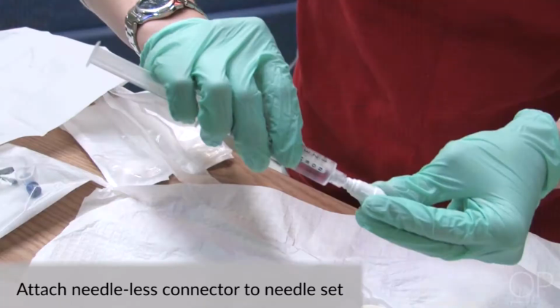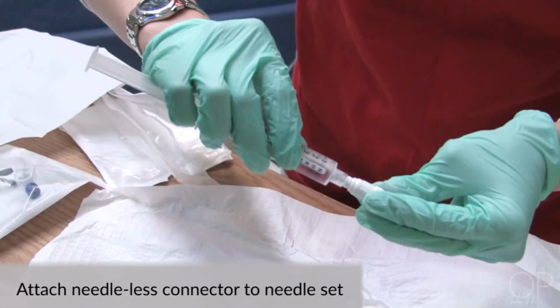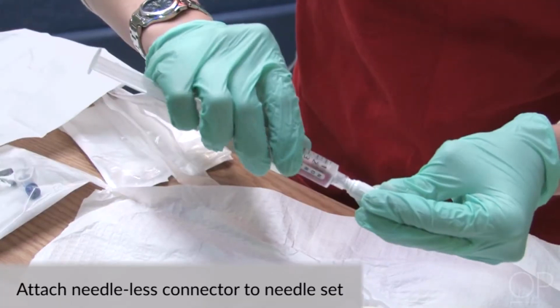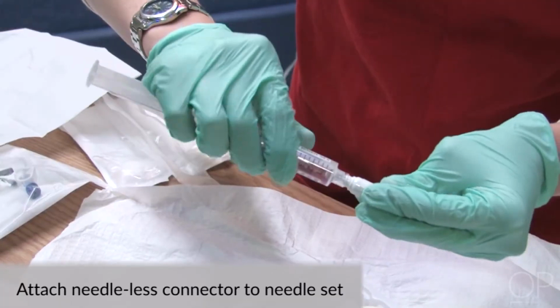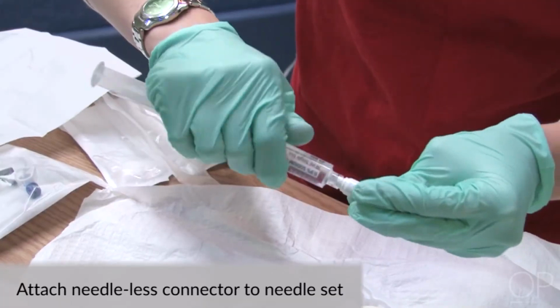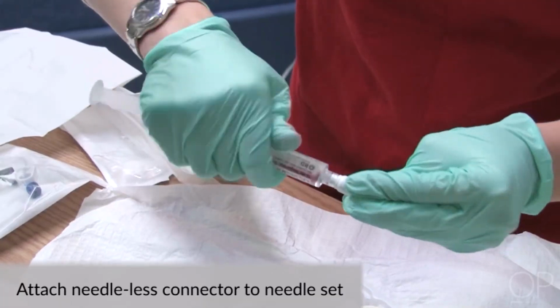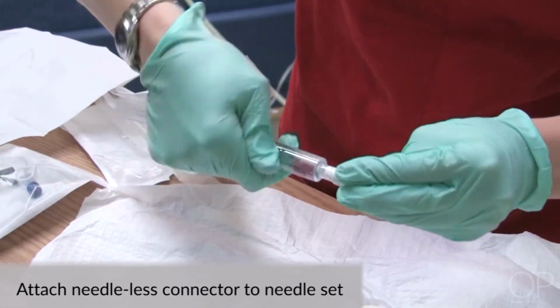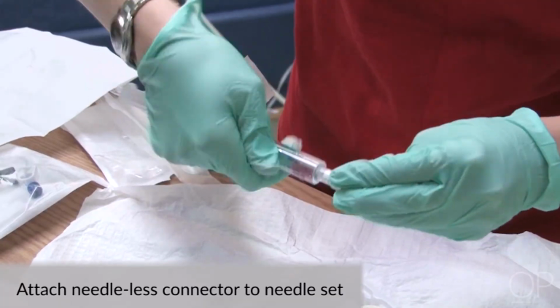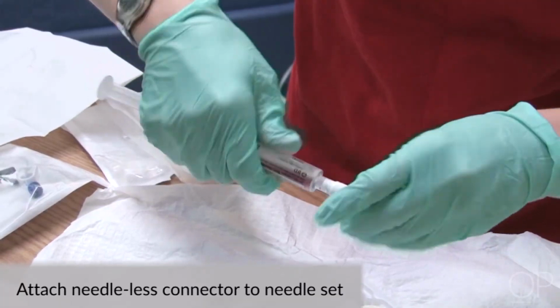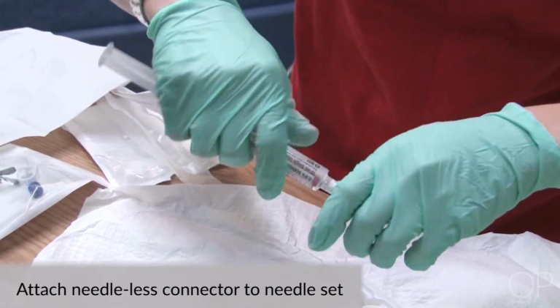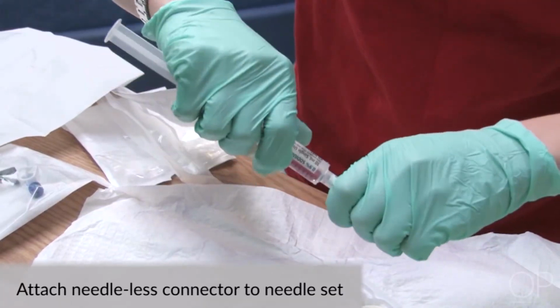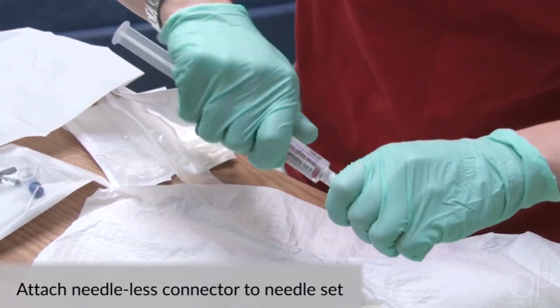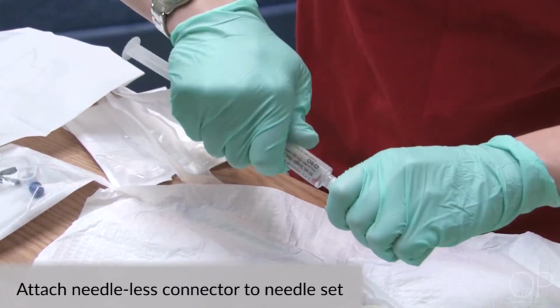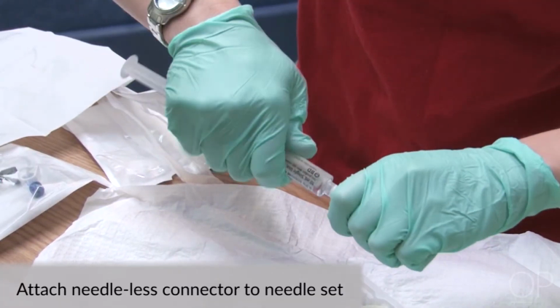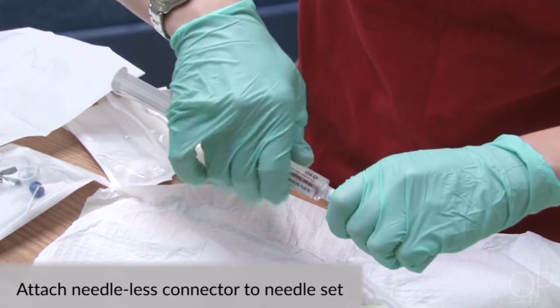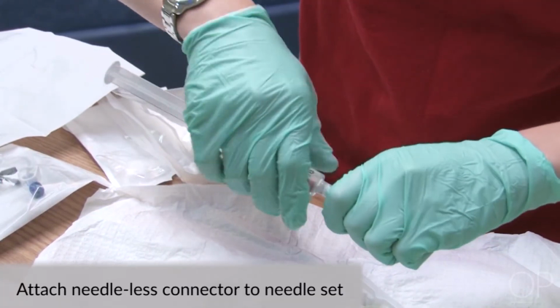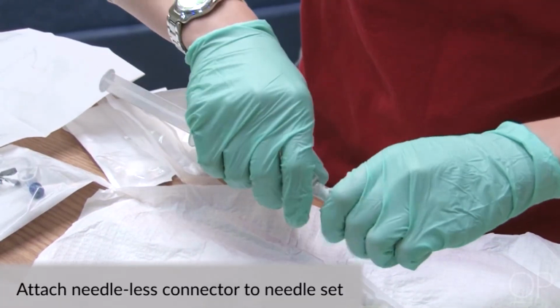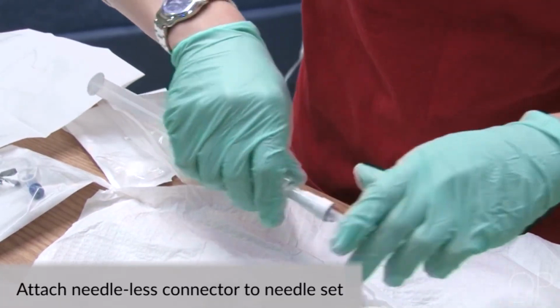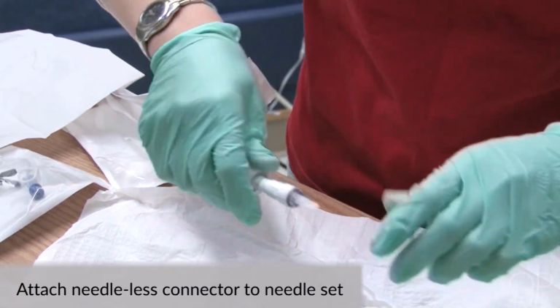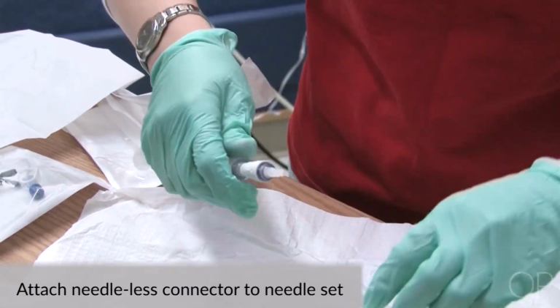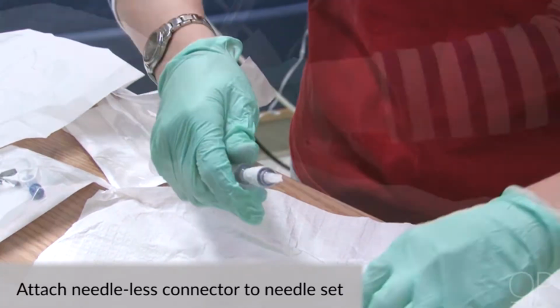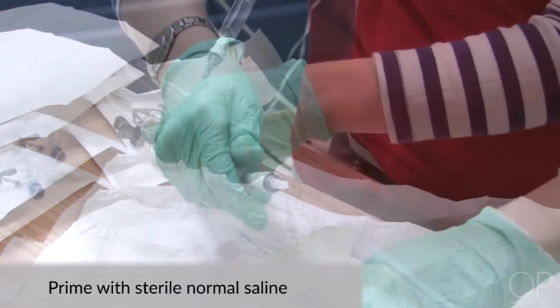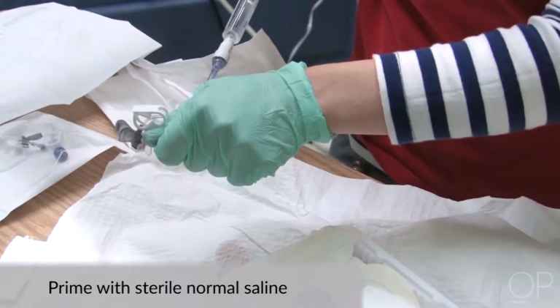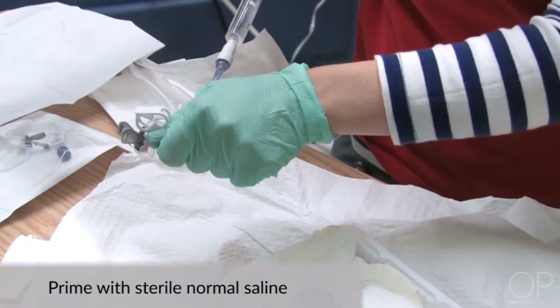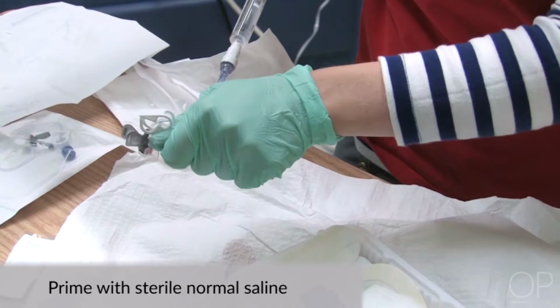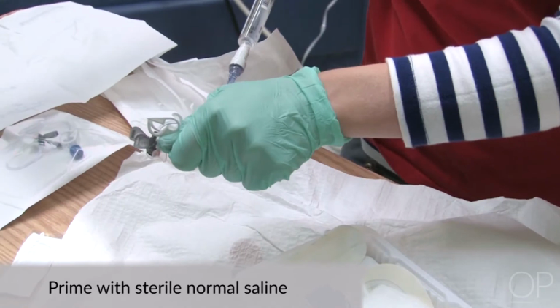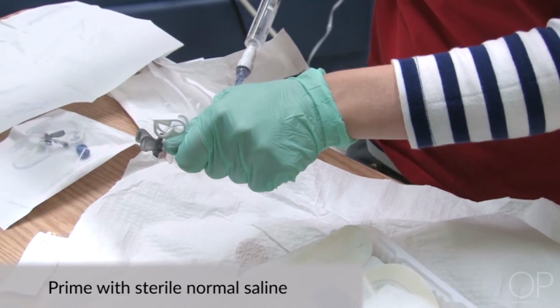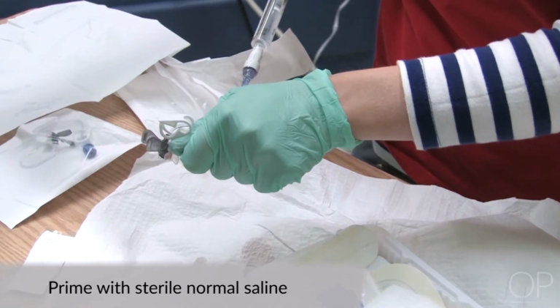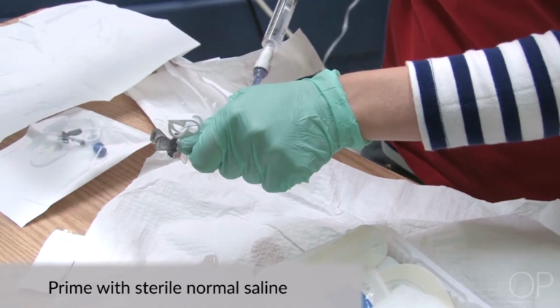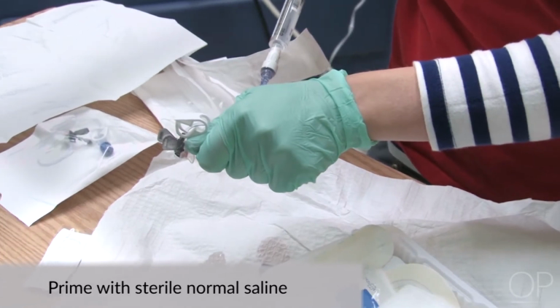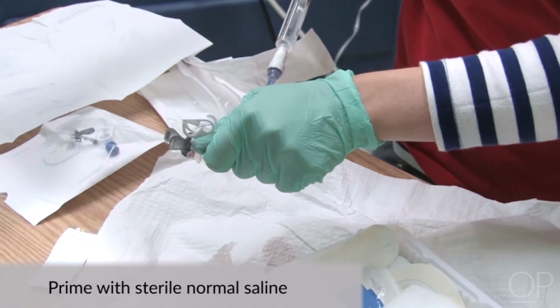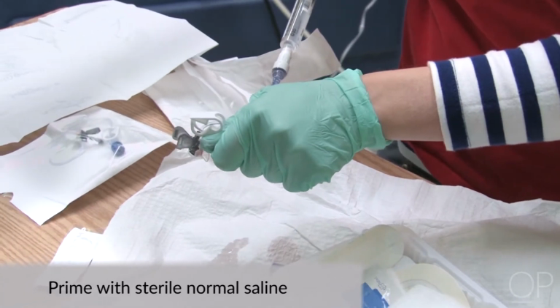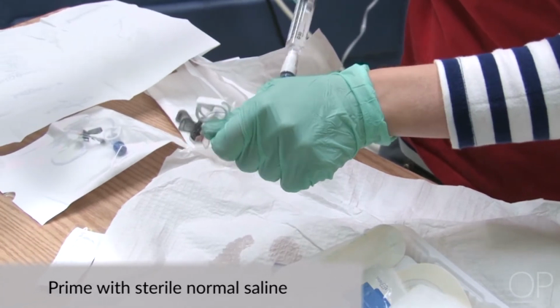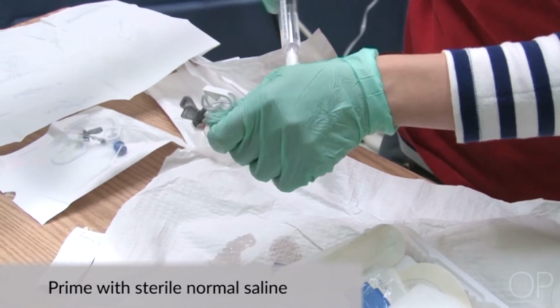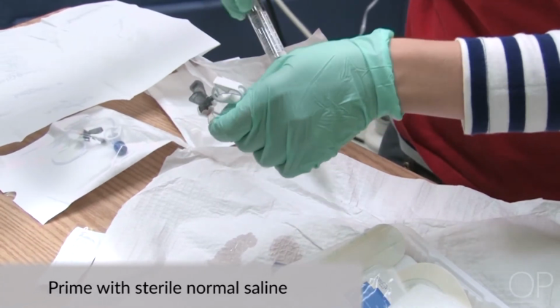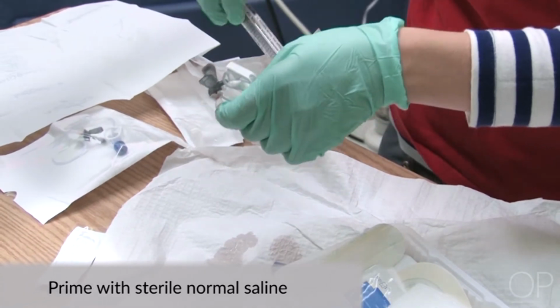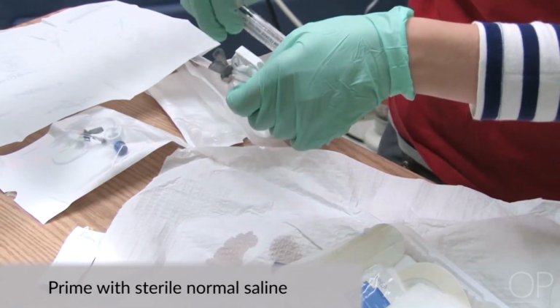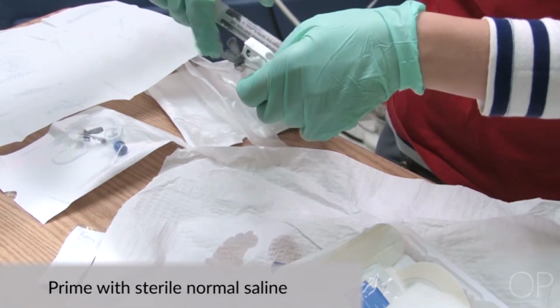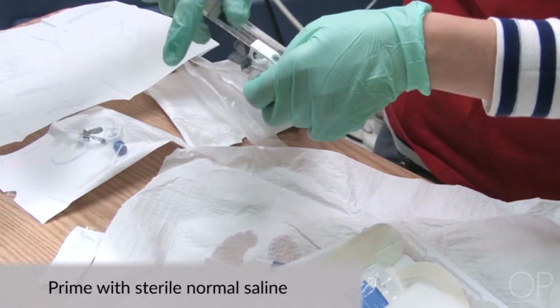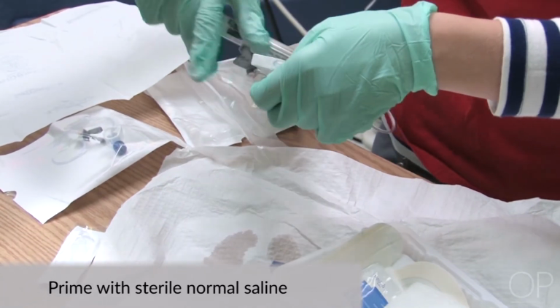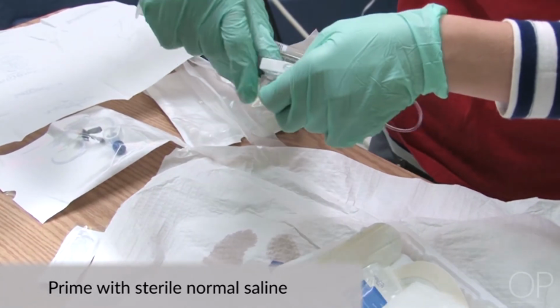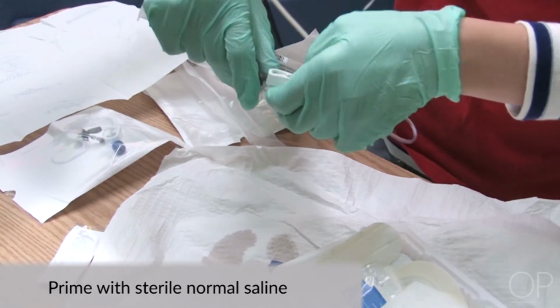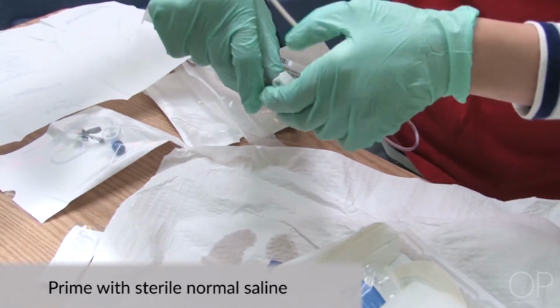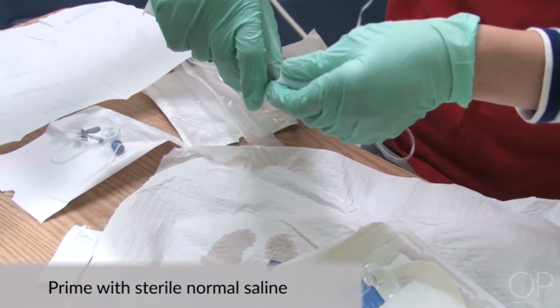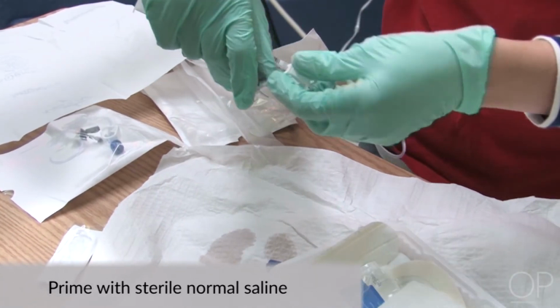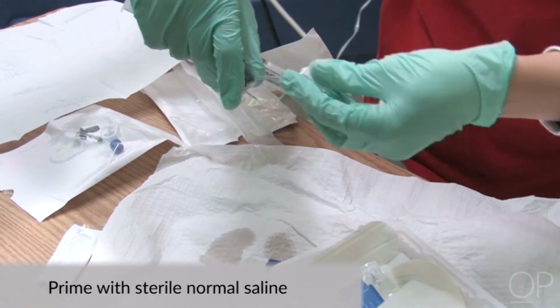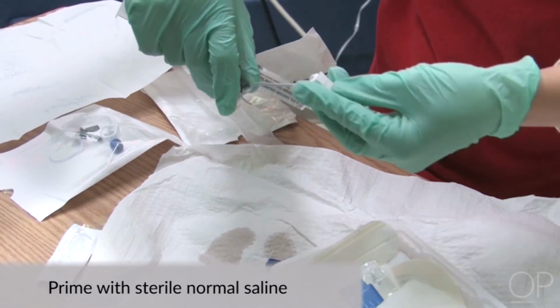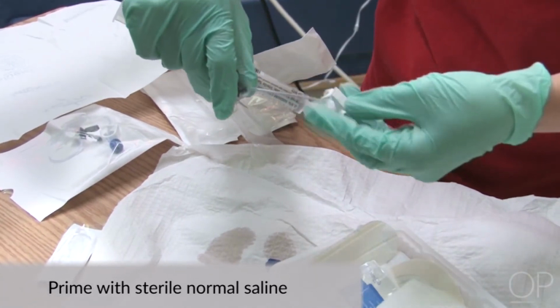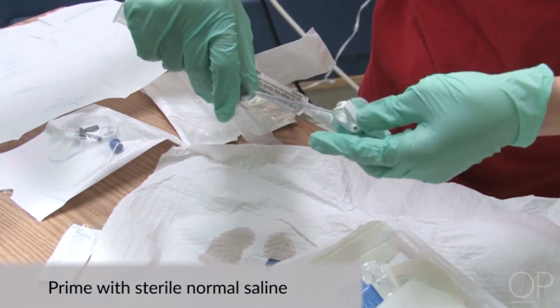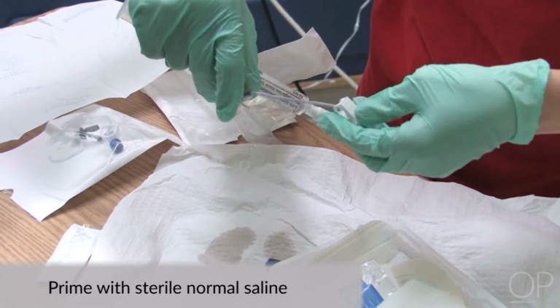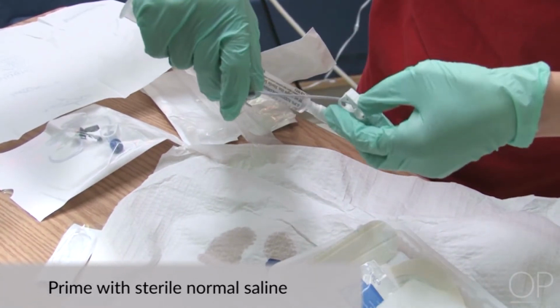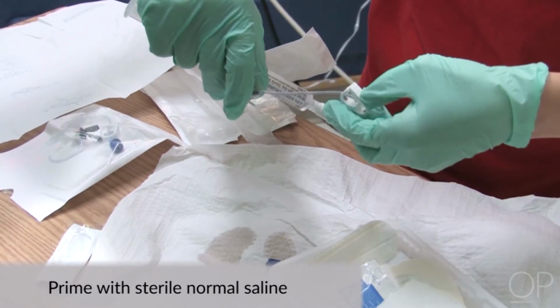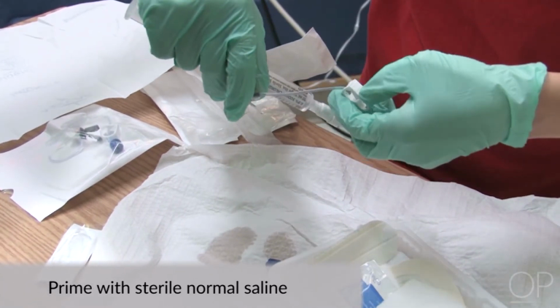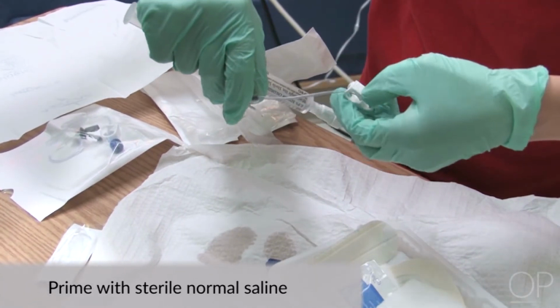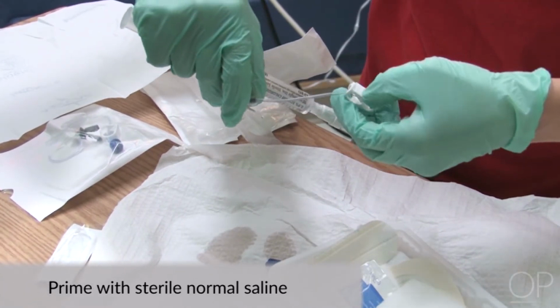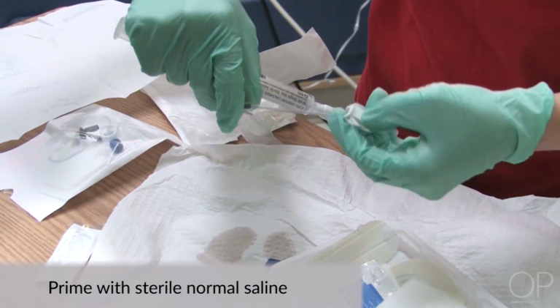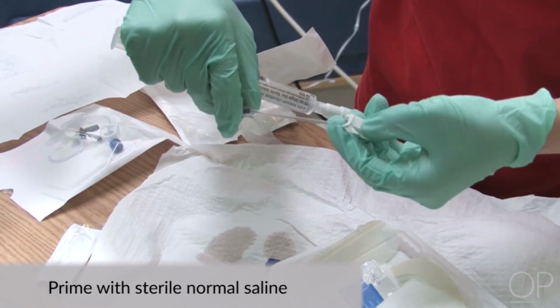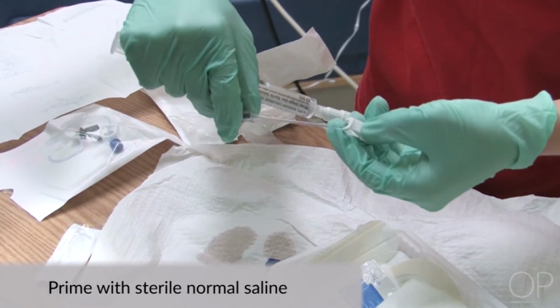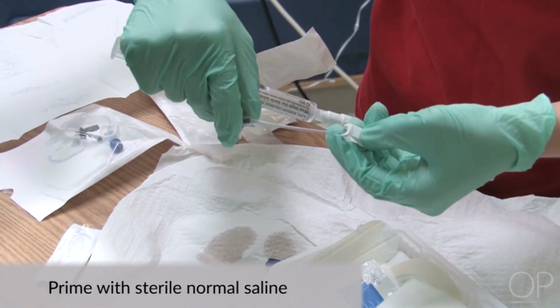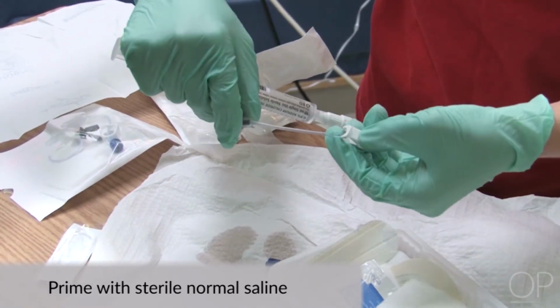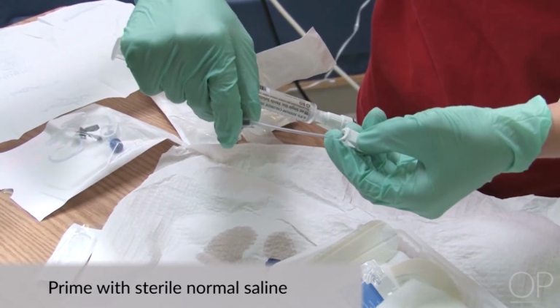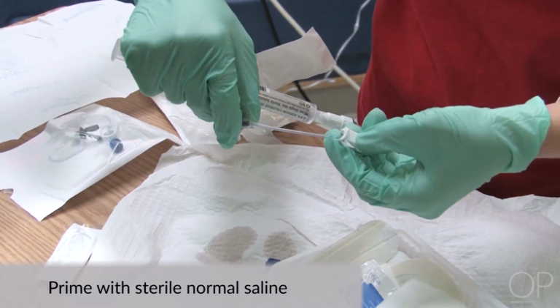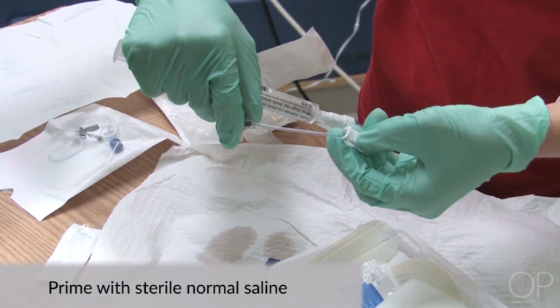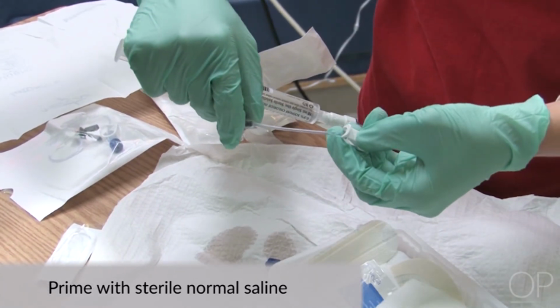Attach the needleless connector to the needle set and prime with sterile normal saline. Close the clamp and return it to your sterile field.